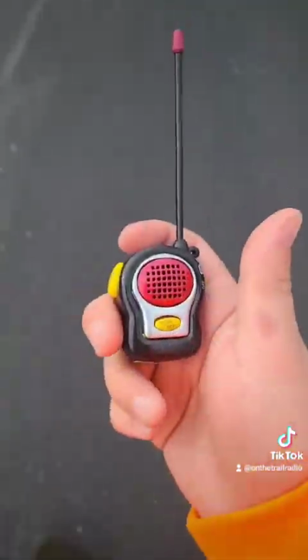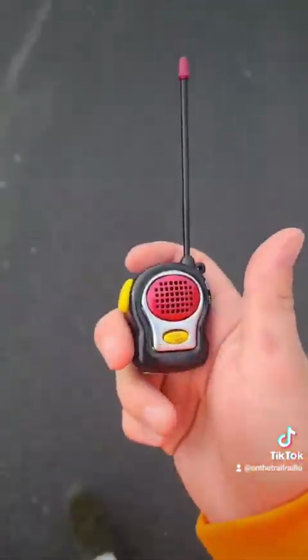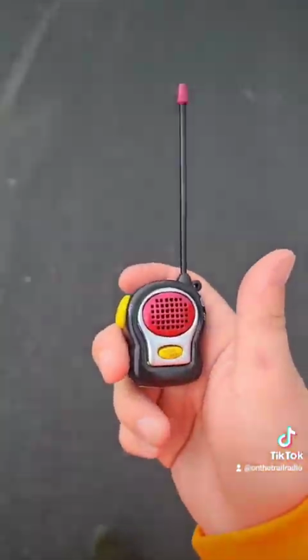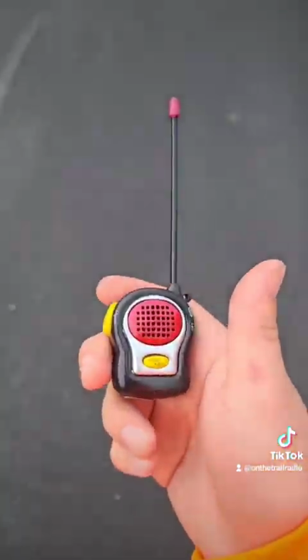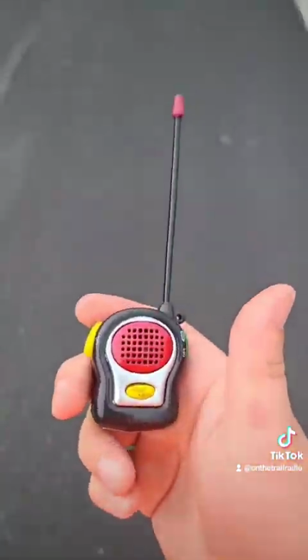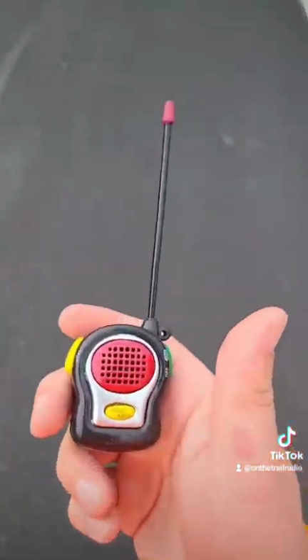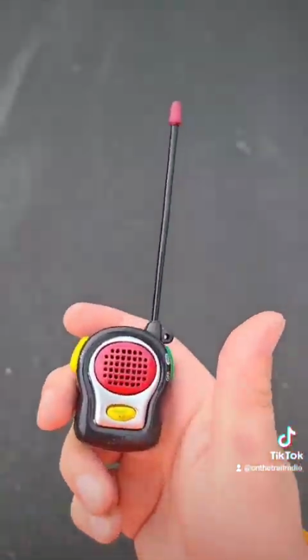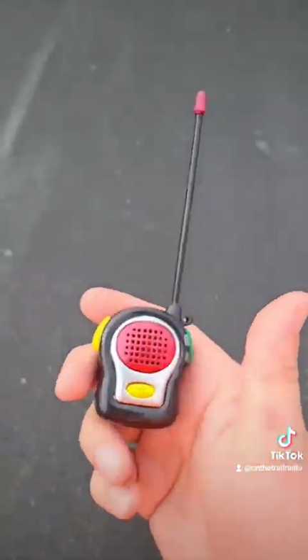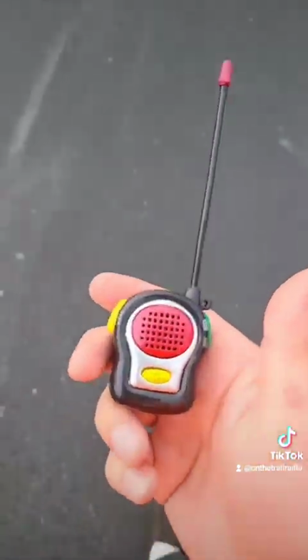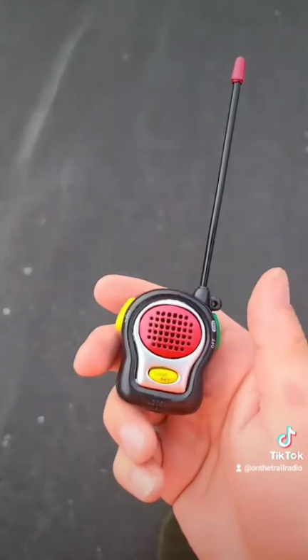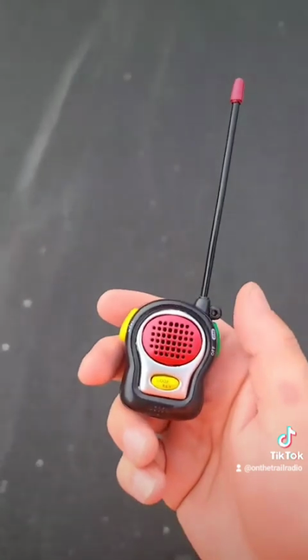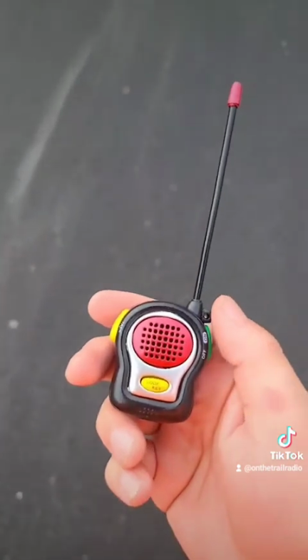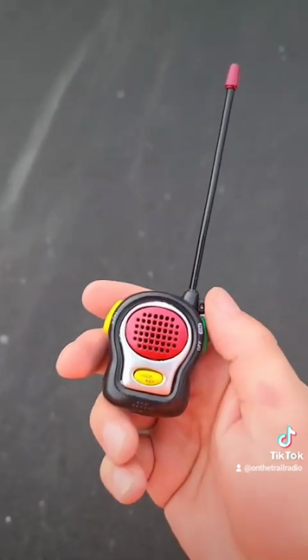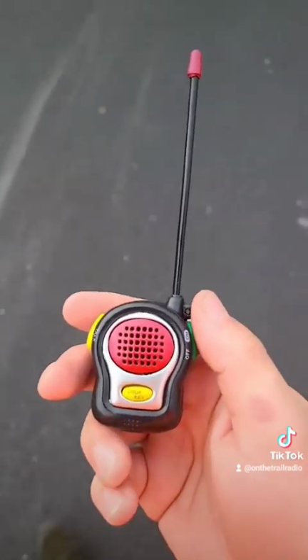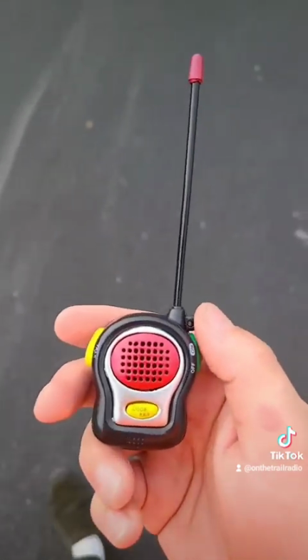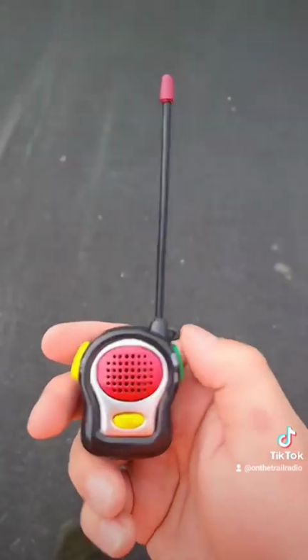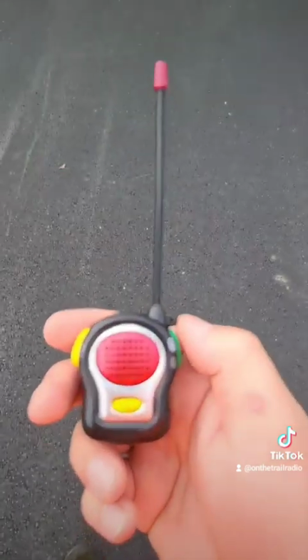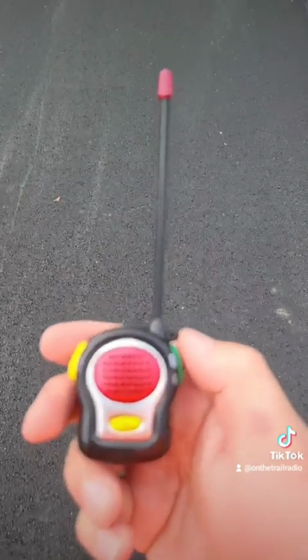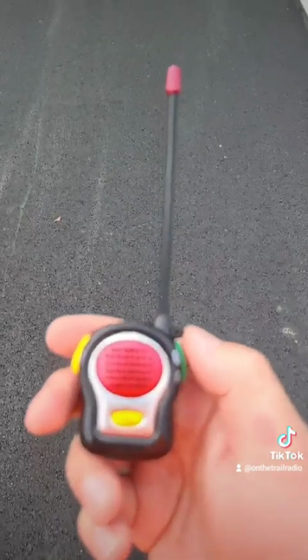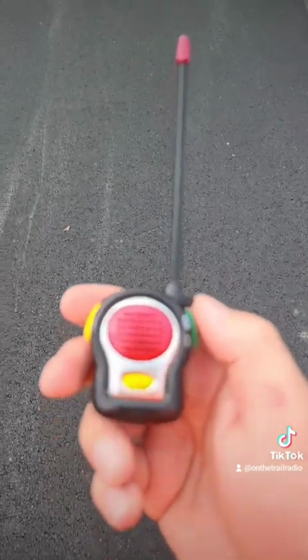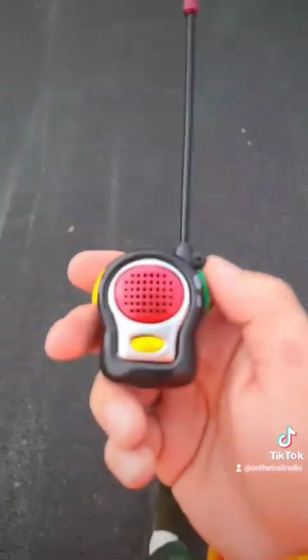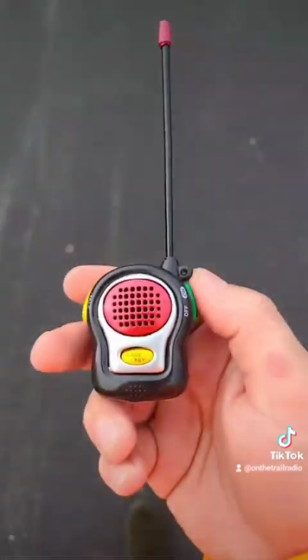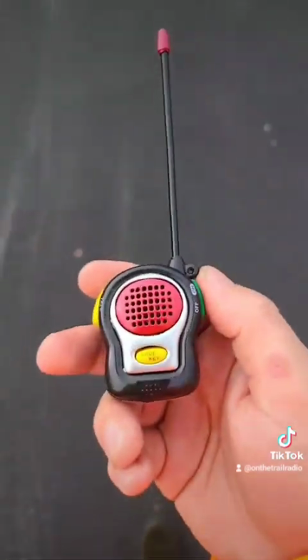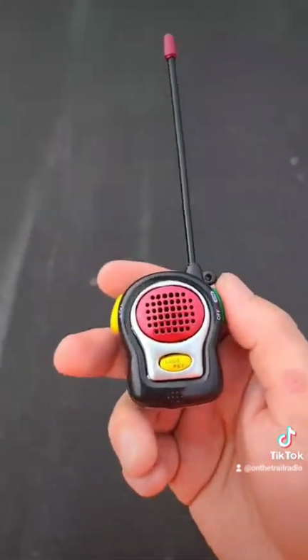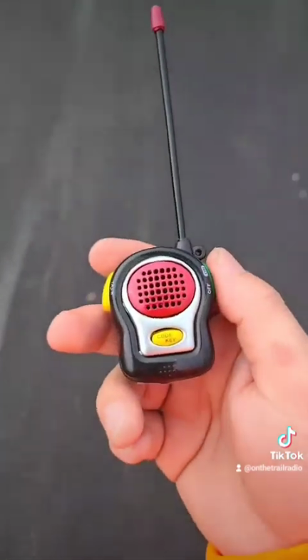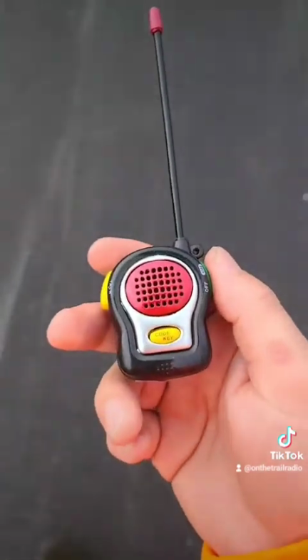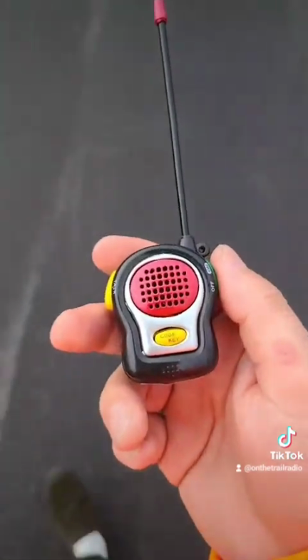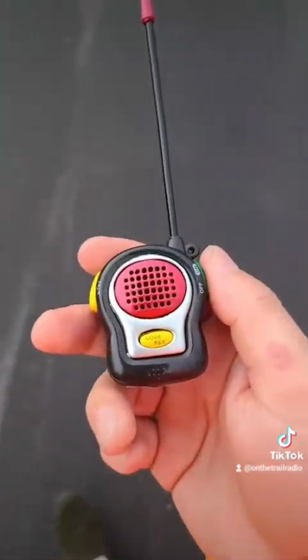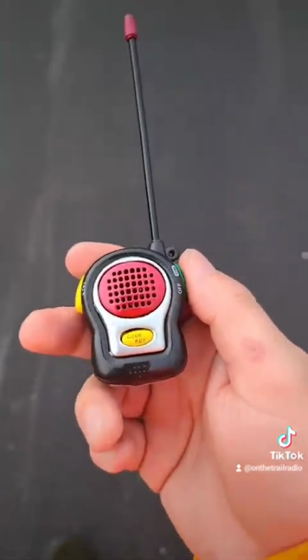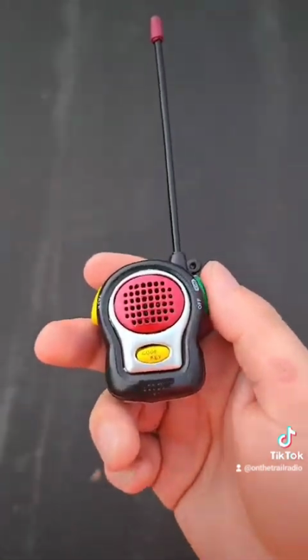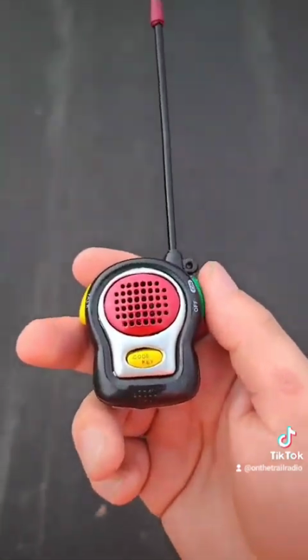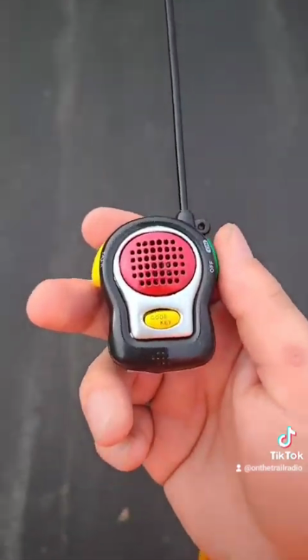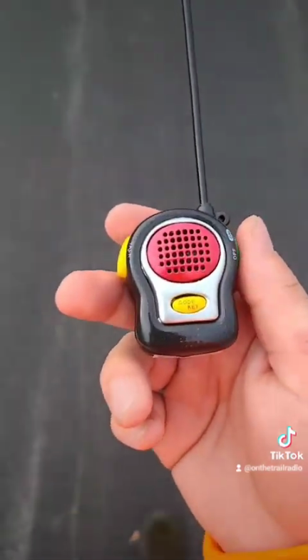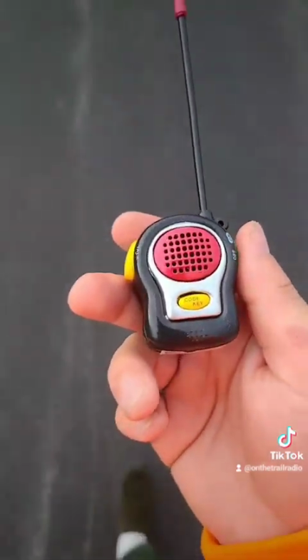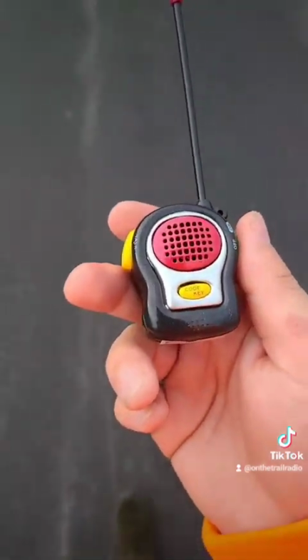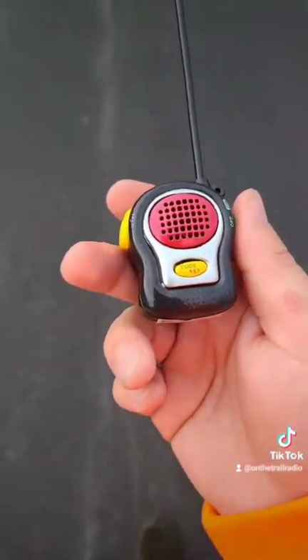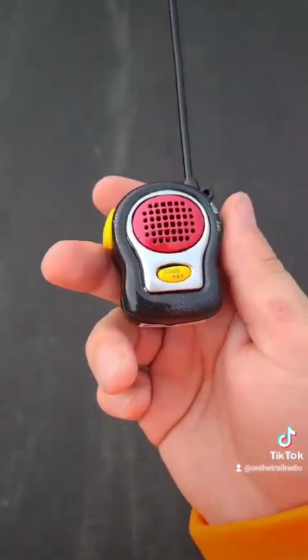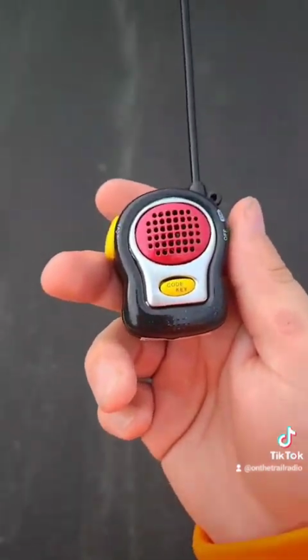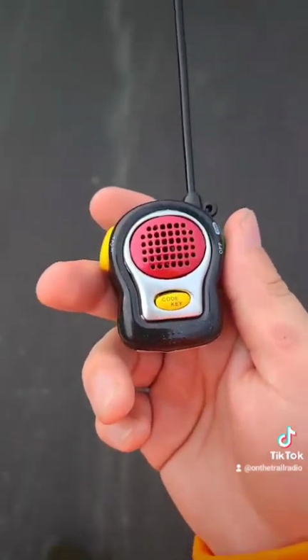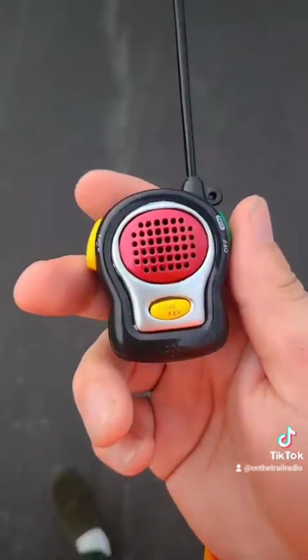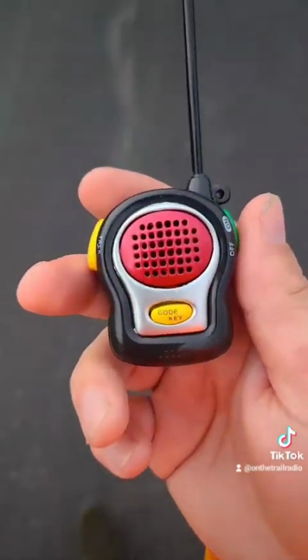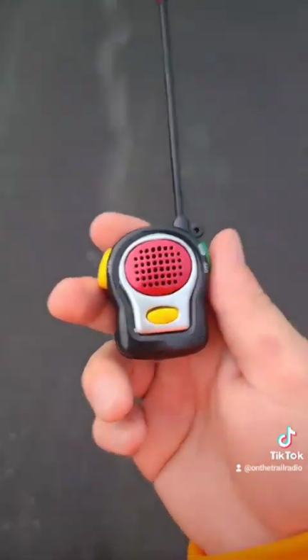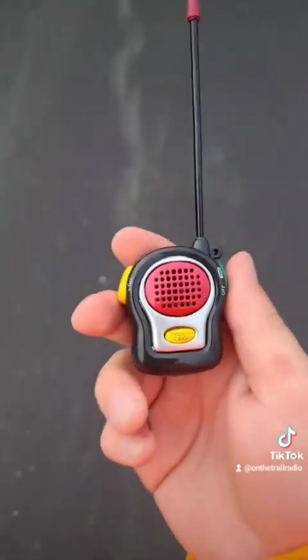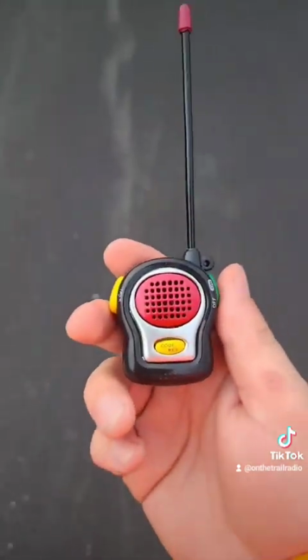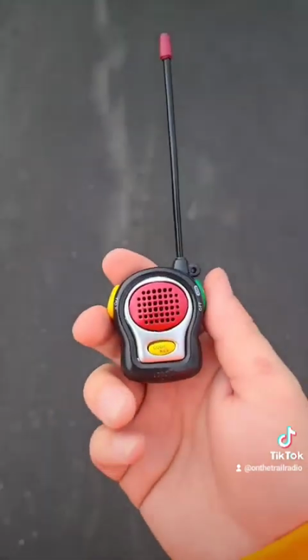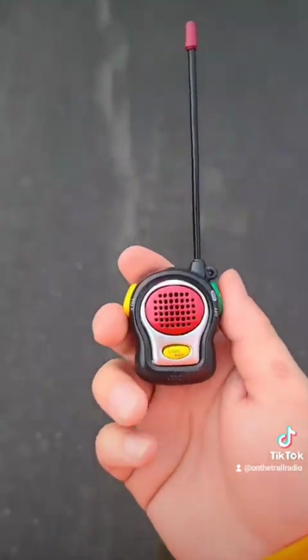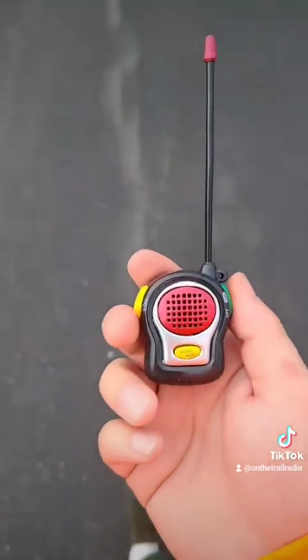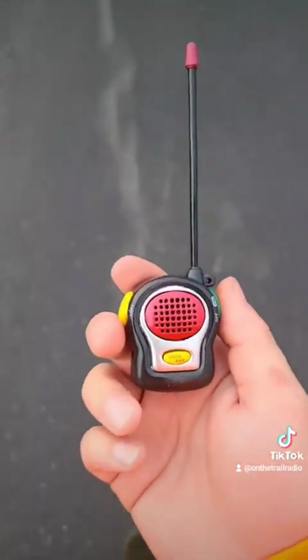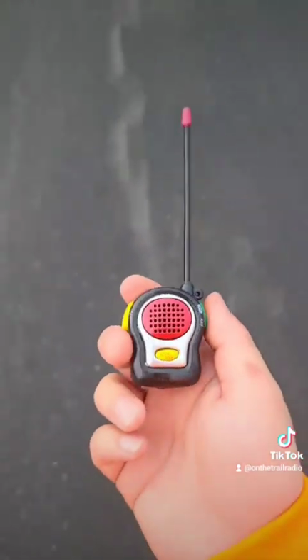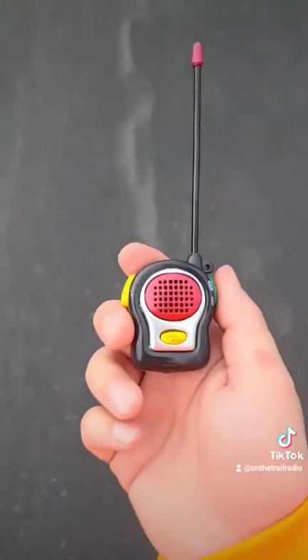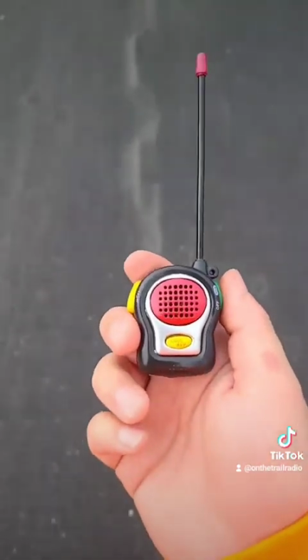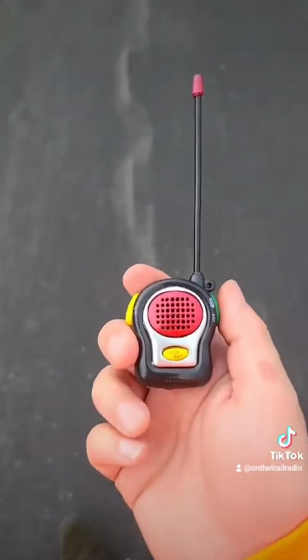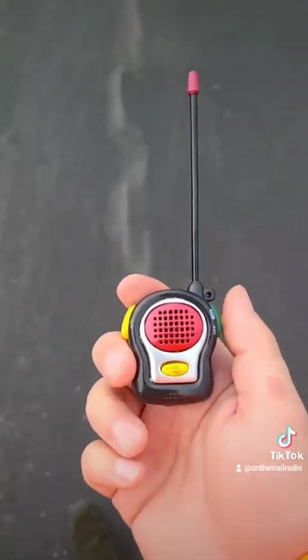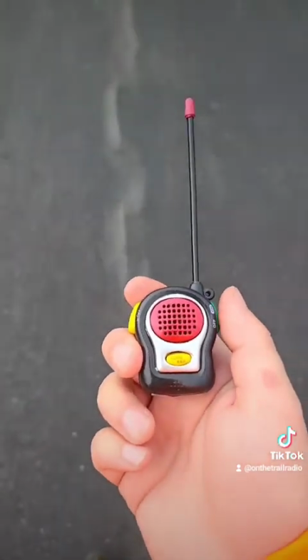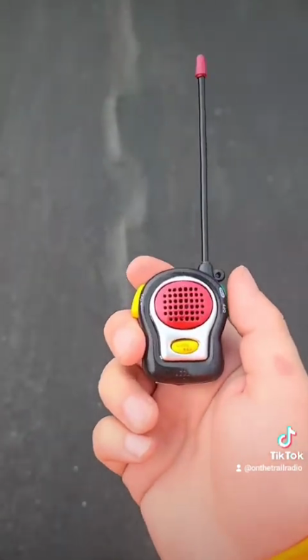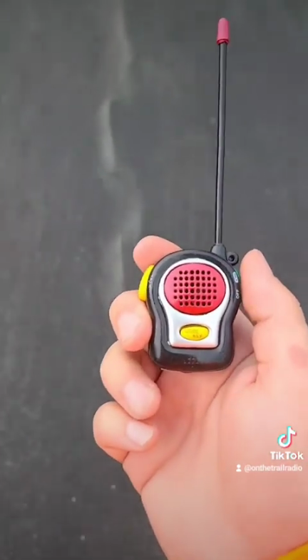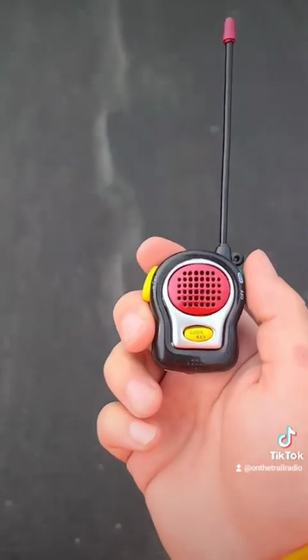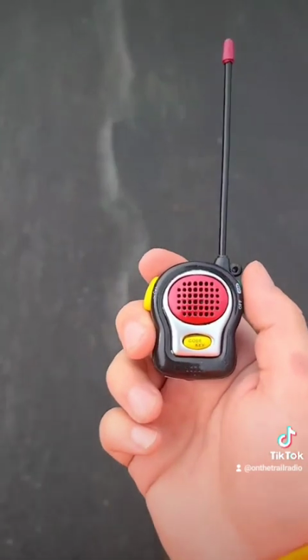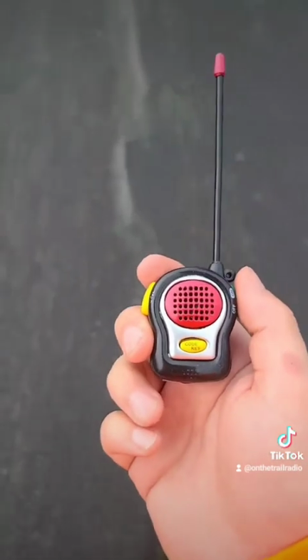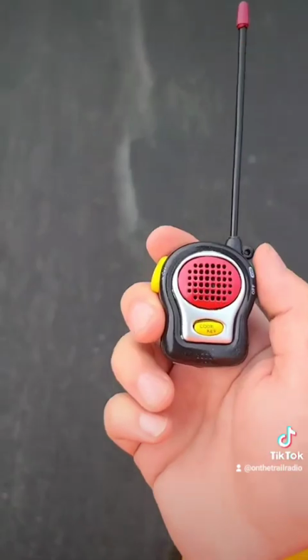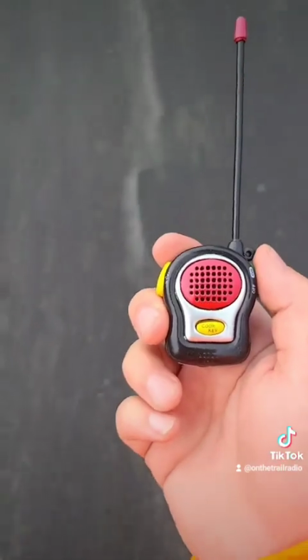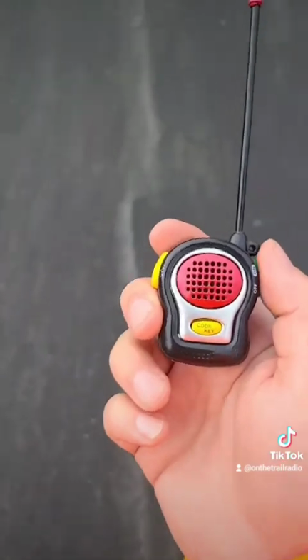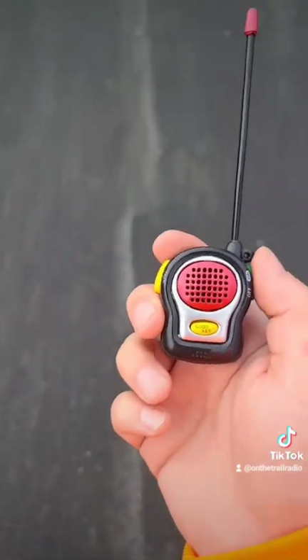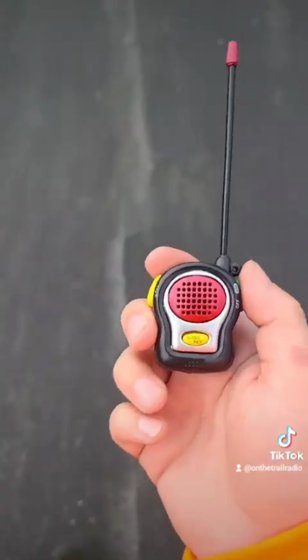Once again, I don't foresee this saving your life. If you're looking for a survival radio, maybe the world's smallest walkie-talkie is not the move.